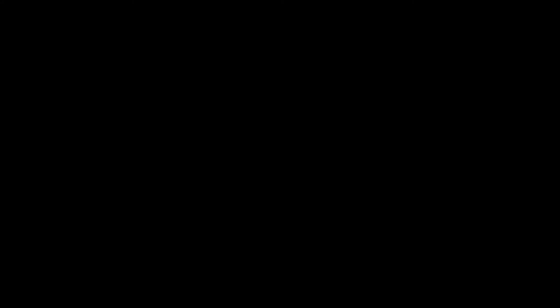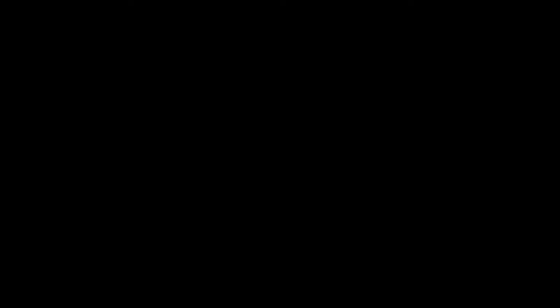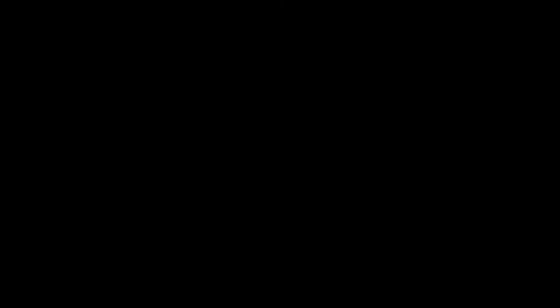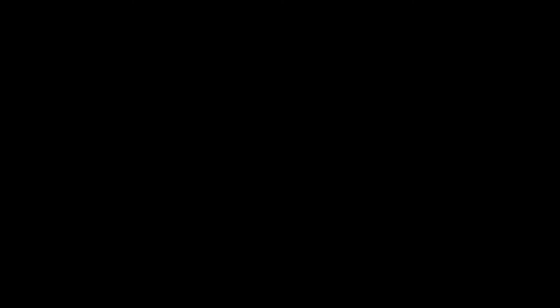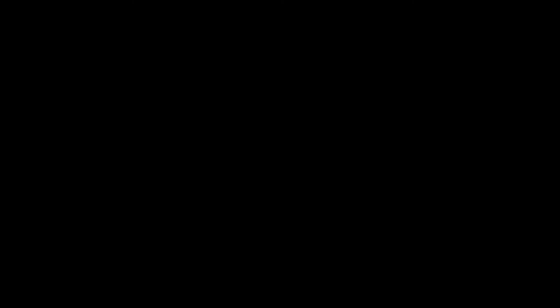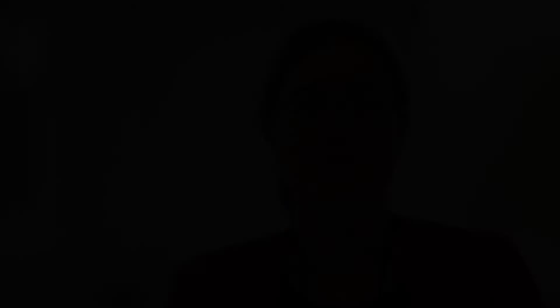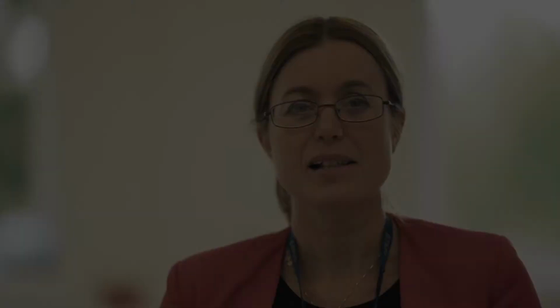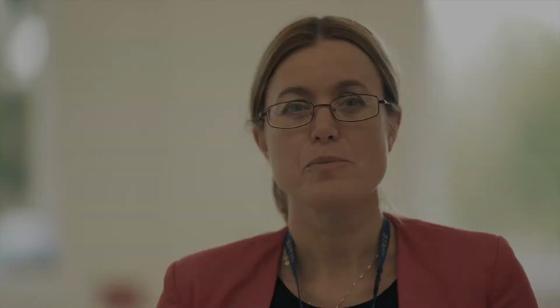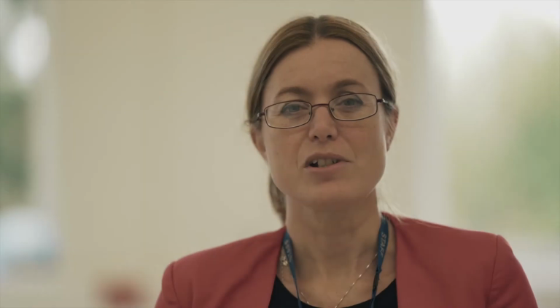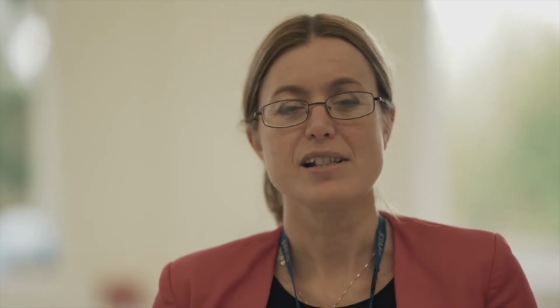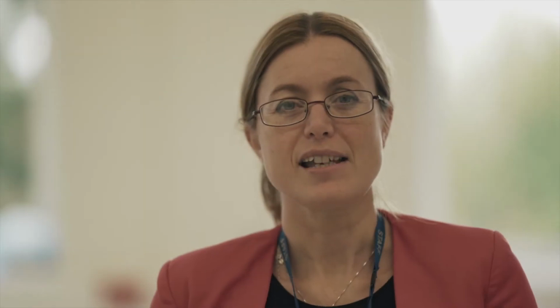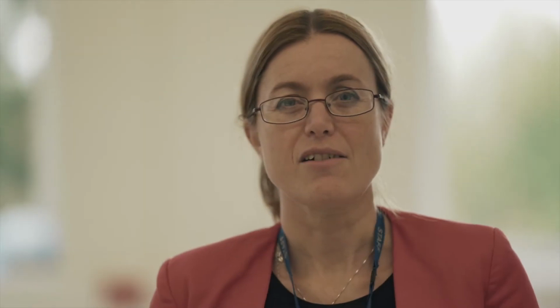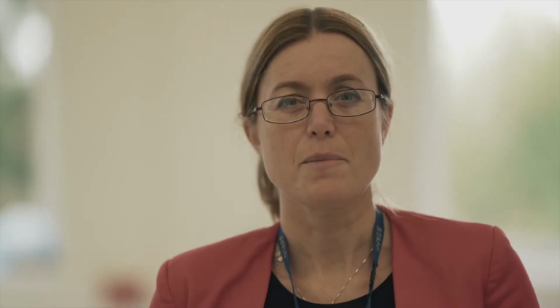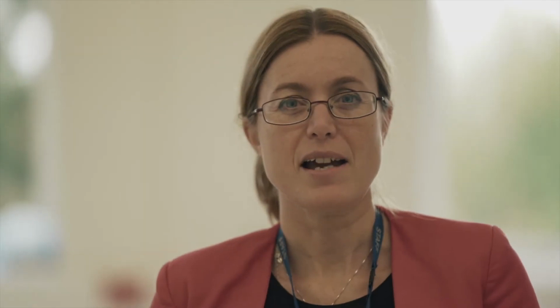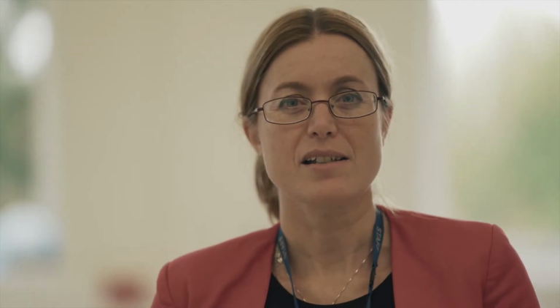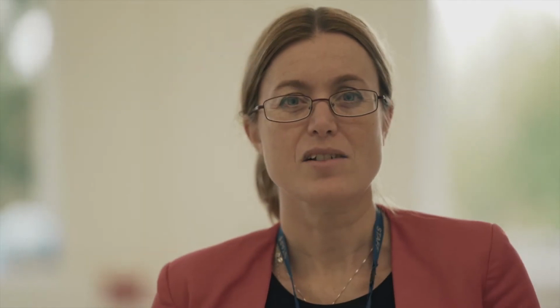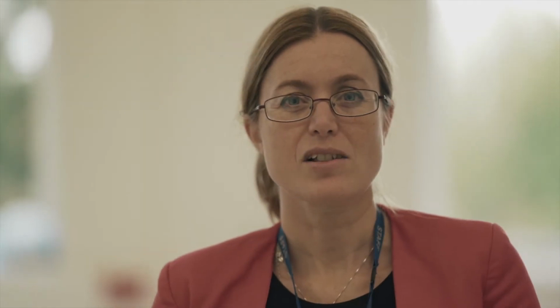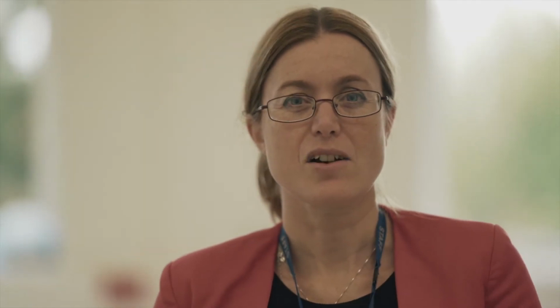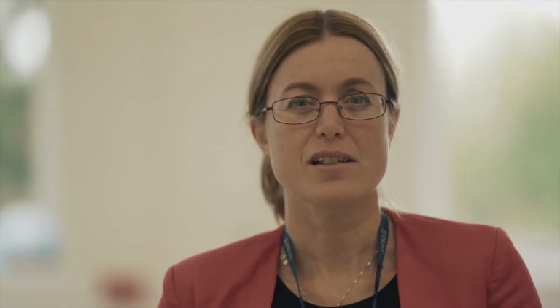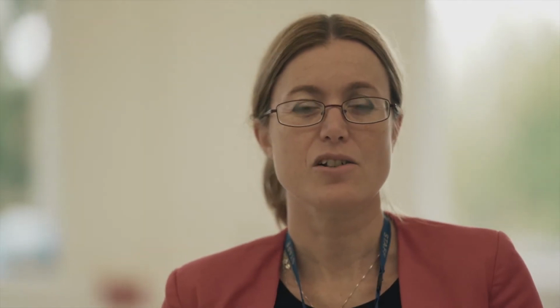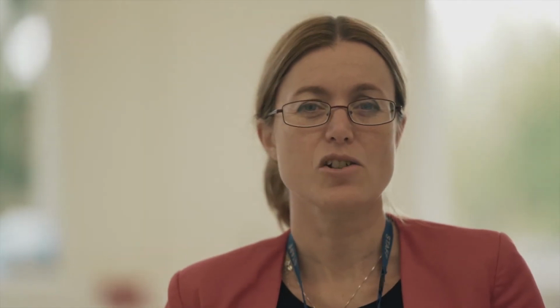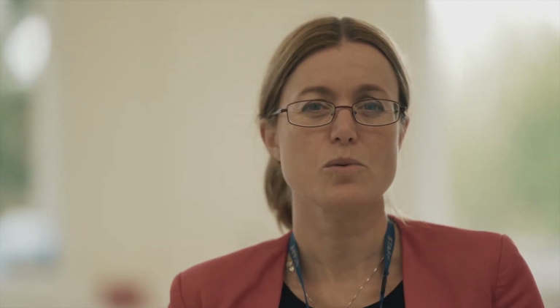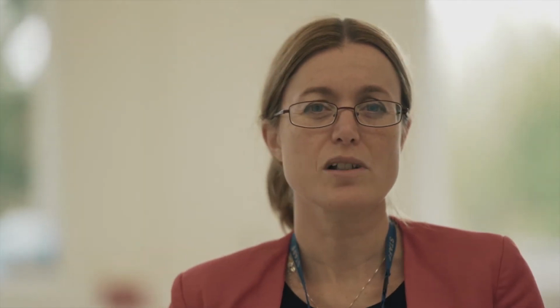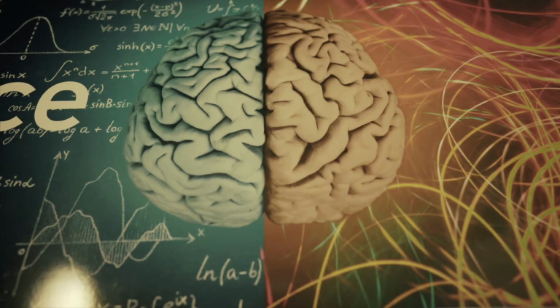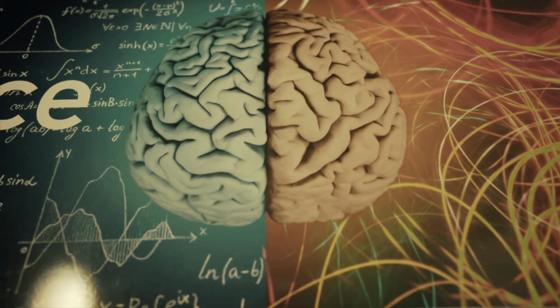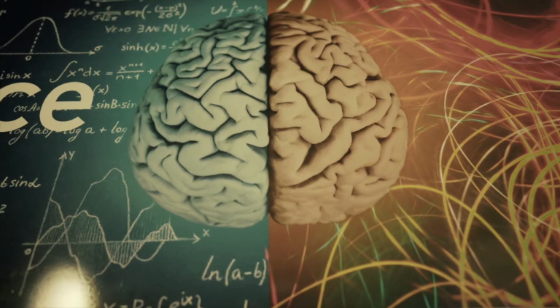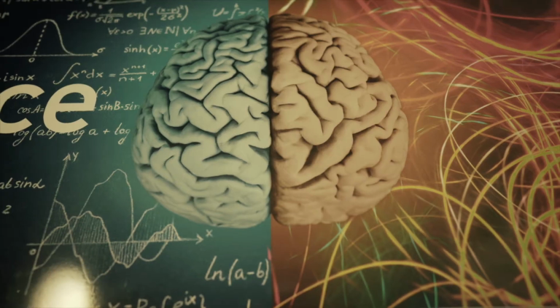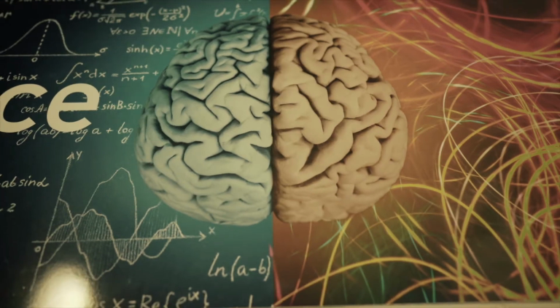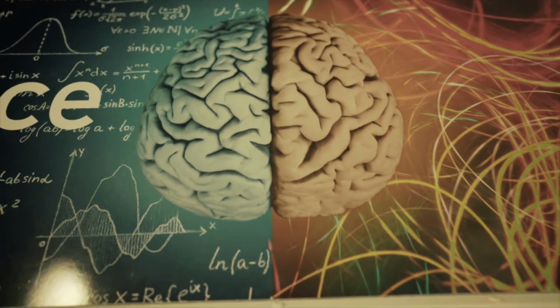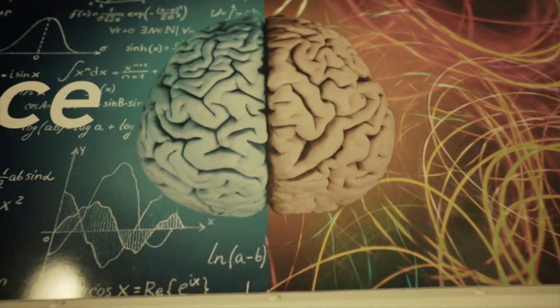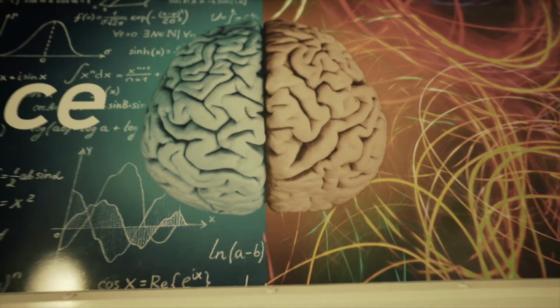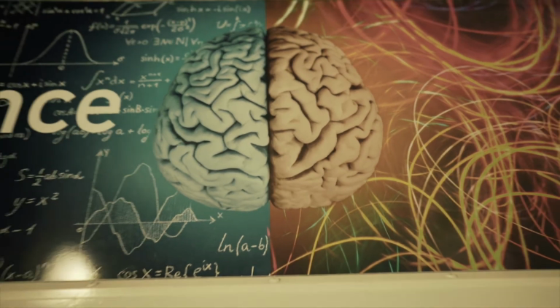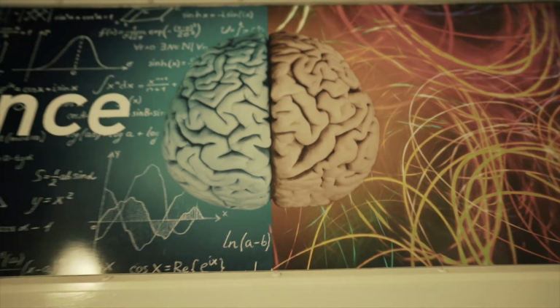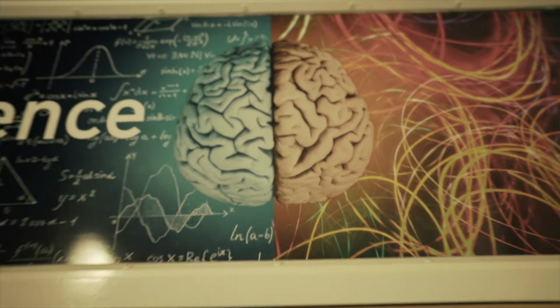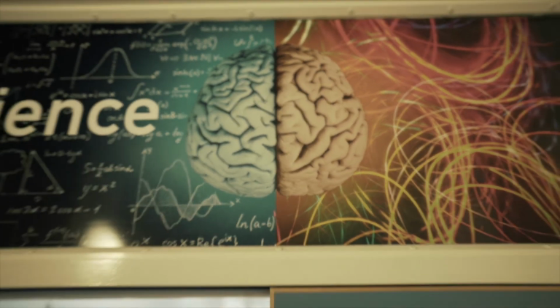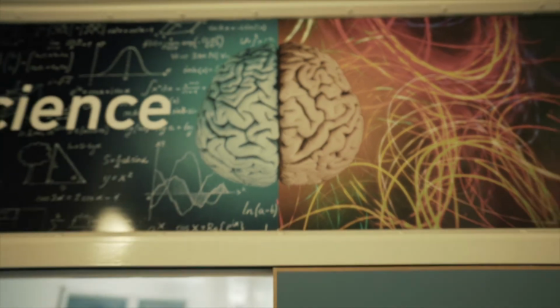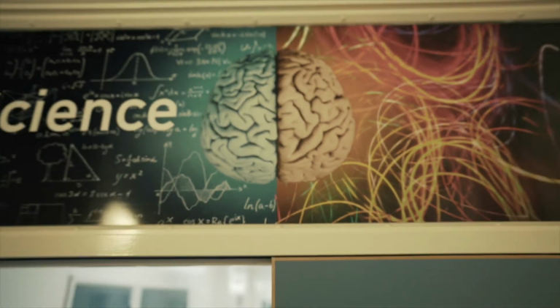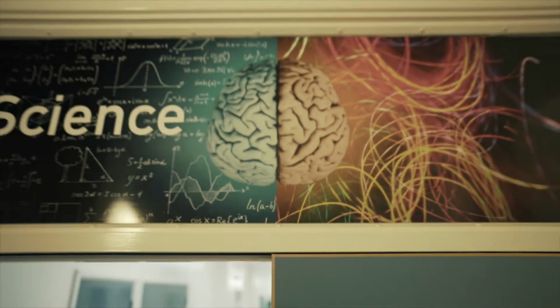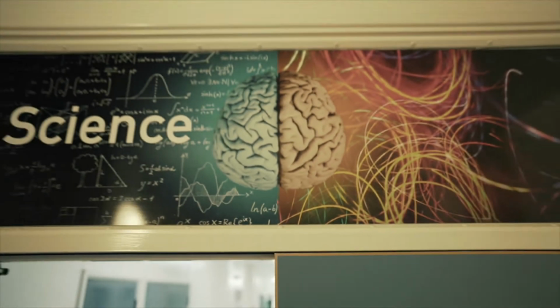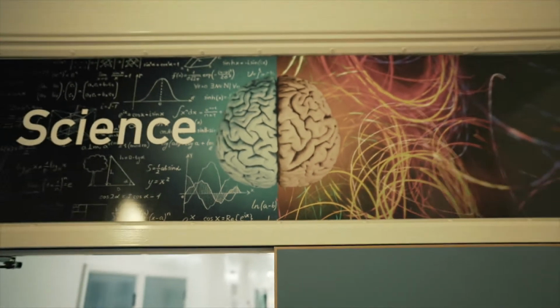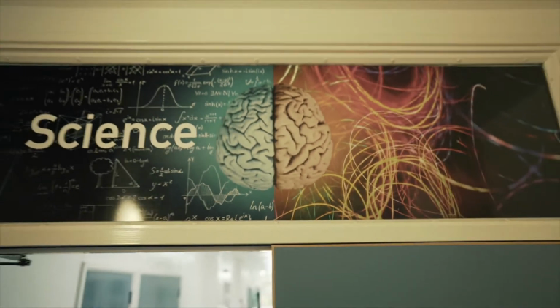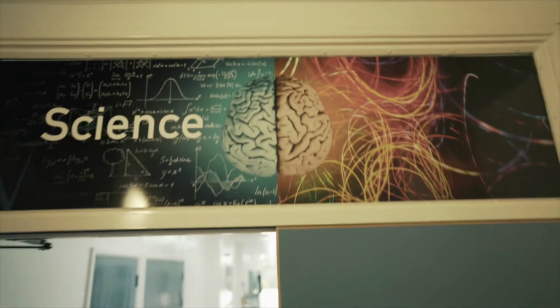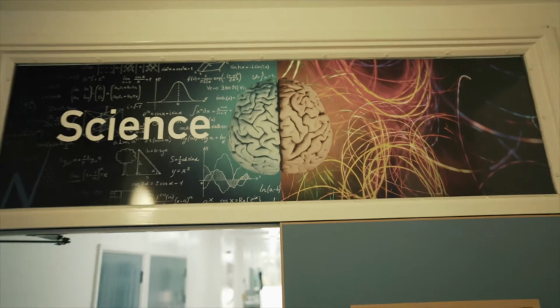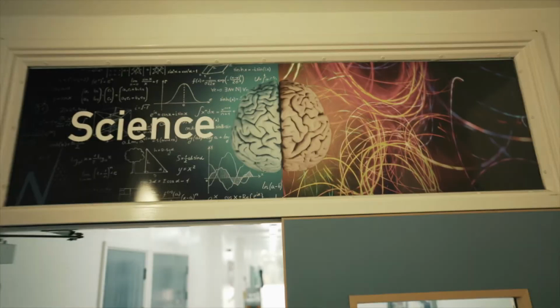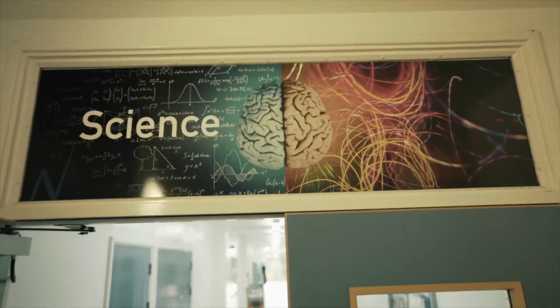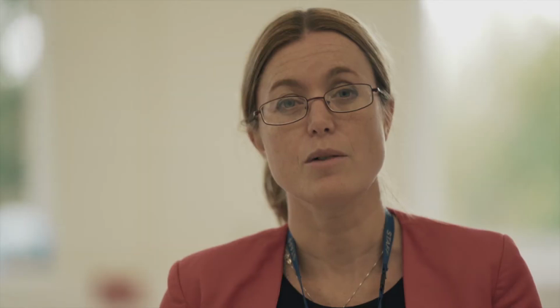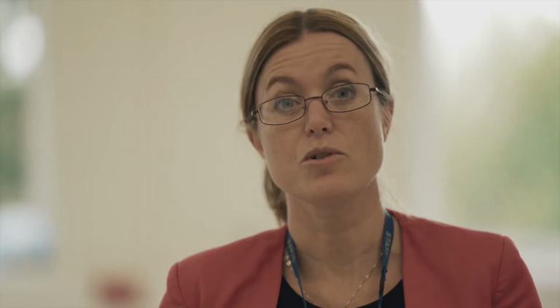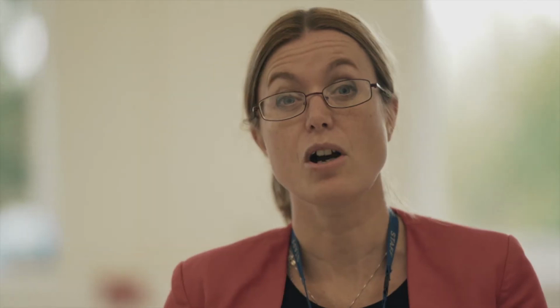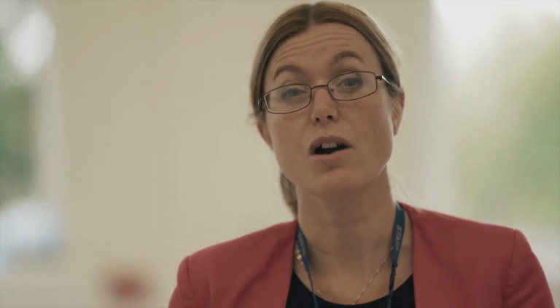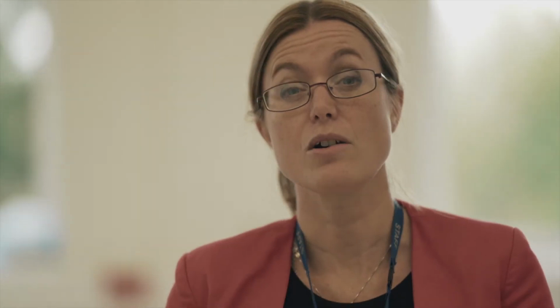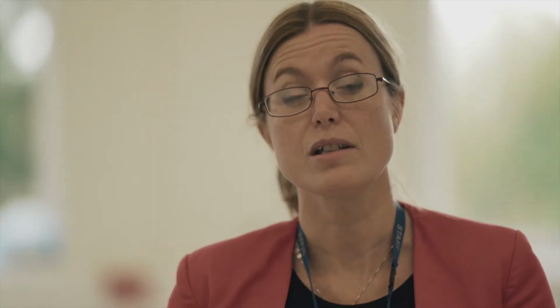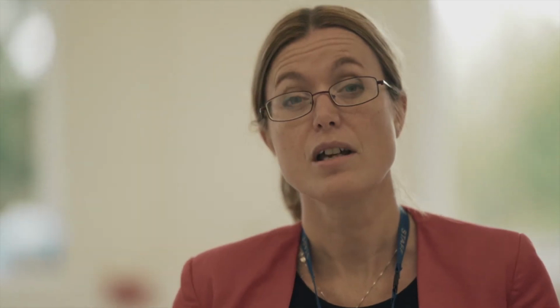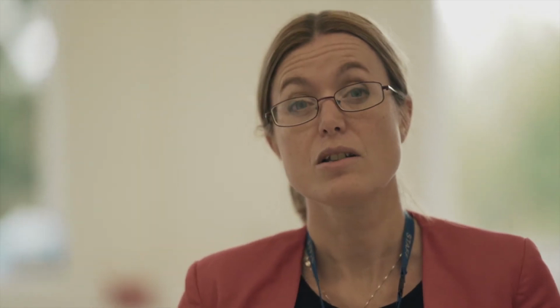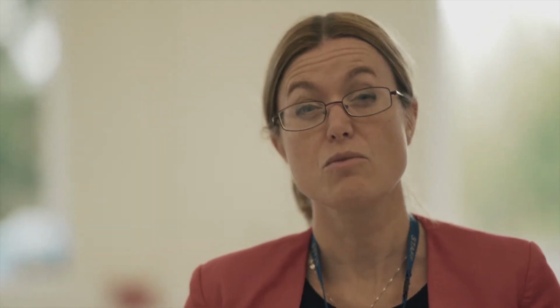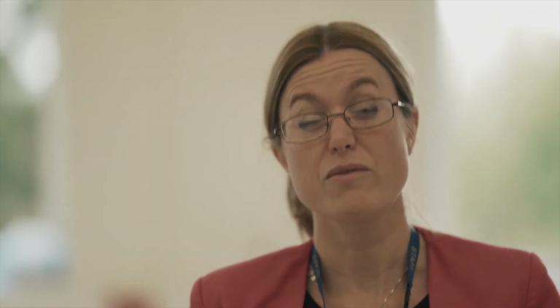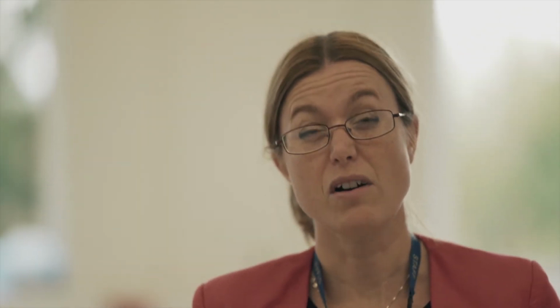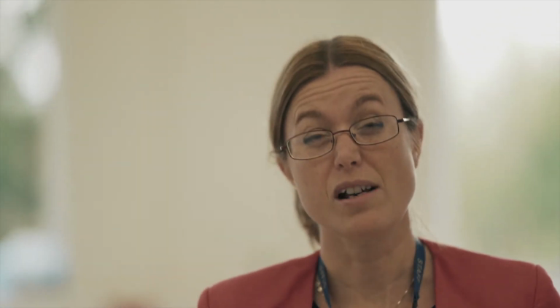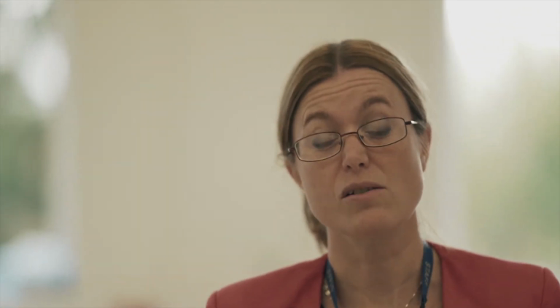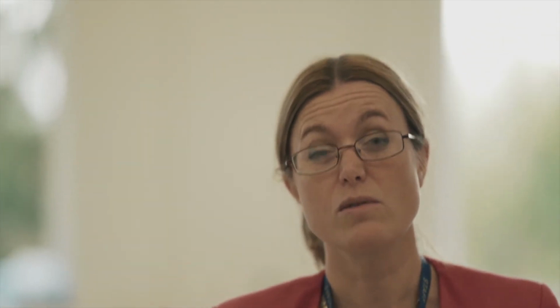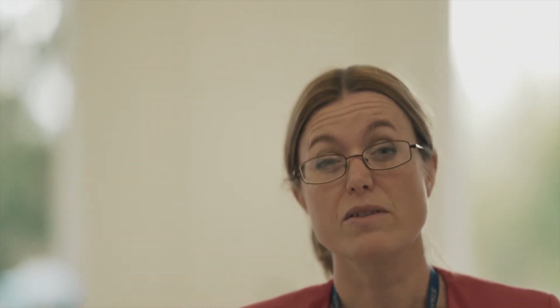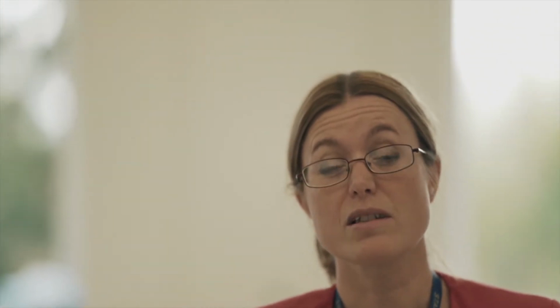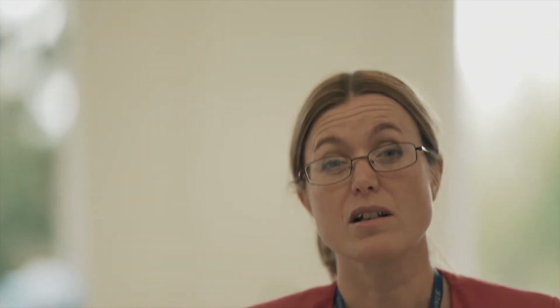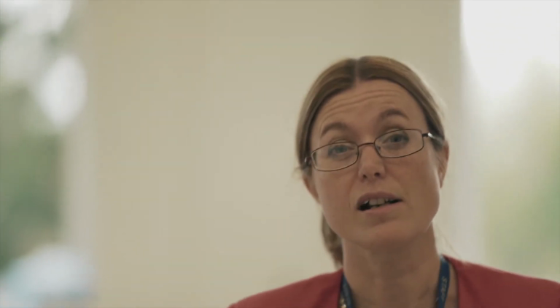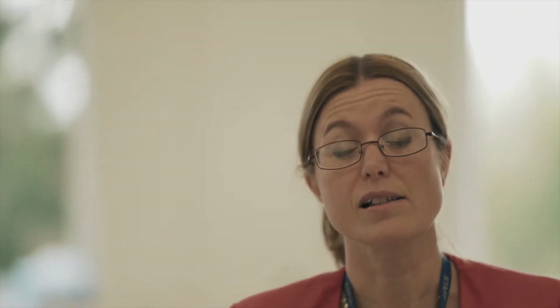Hello, it's Mrs Bridges here. I'm Head of Science and I just wanted to speak to you a little bit tonight about how you can support your child to revise all of the sciences.